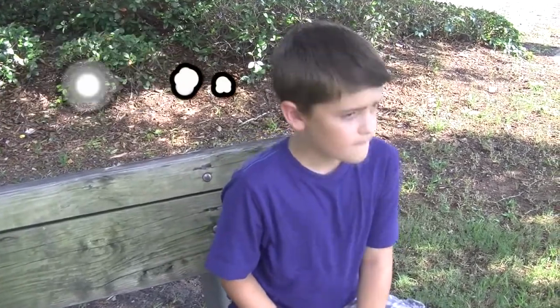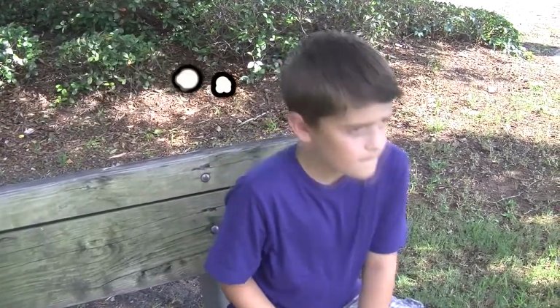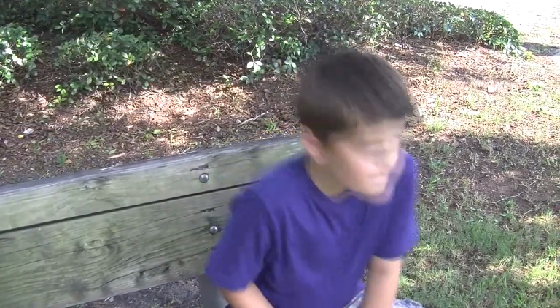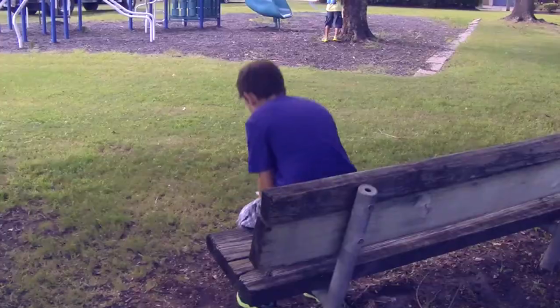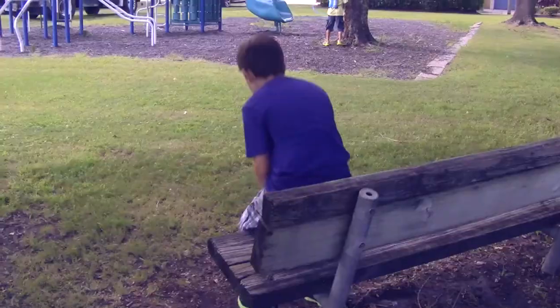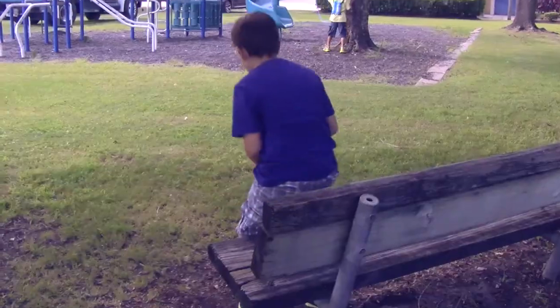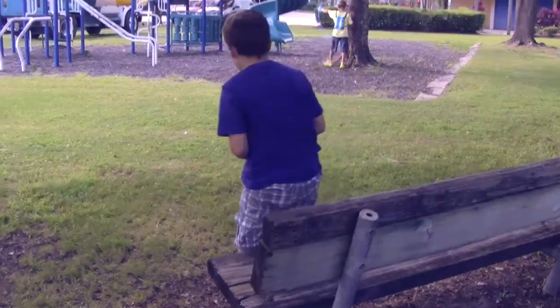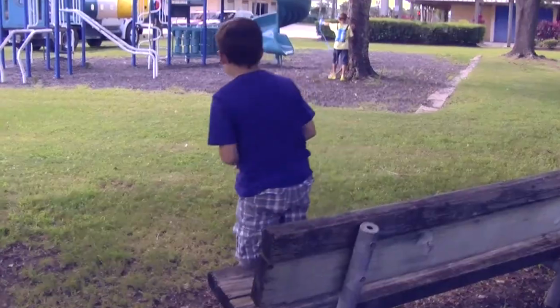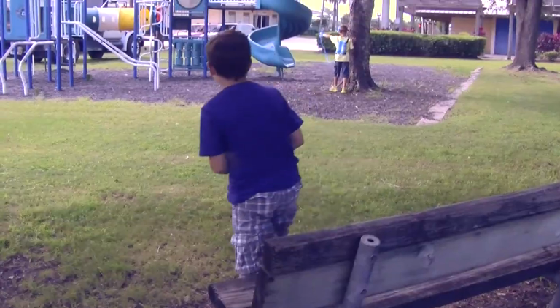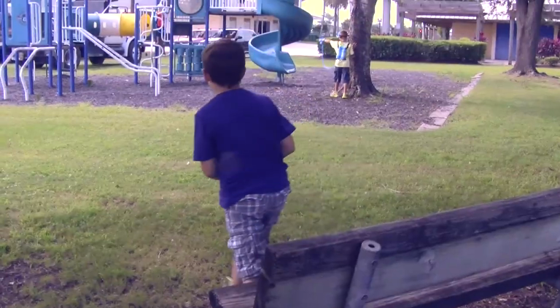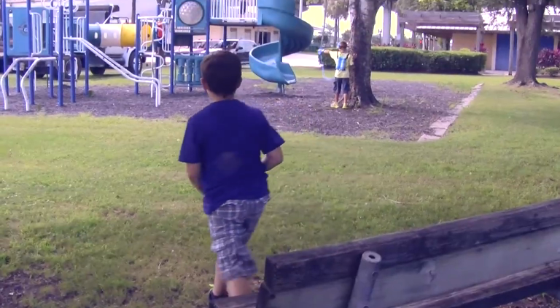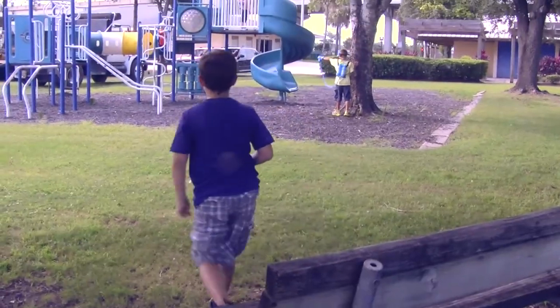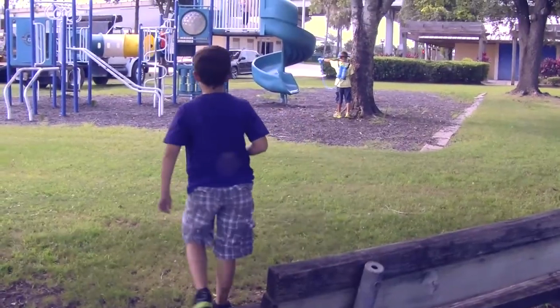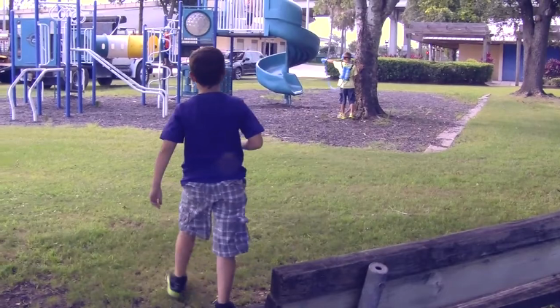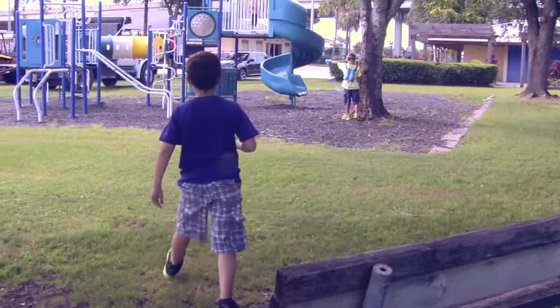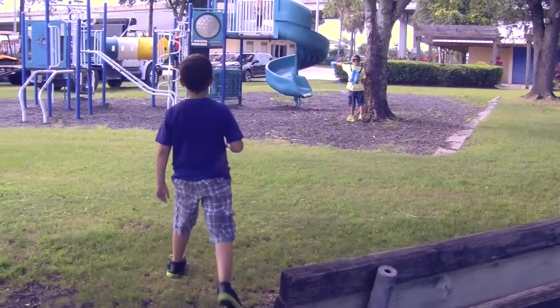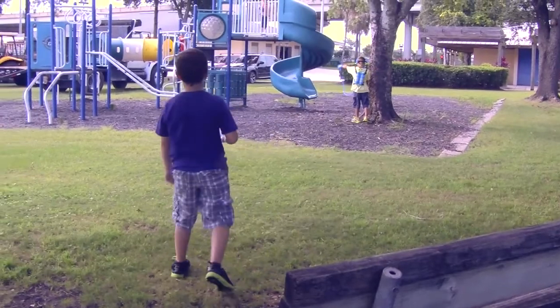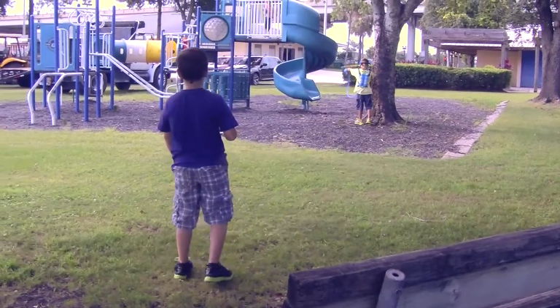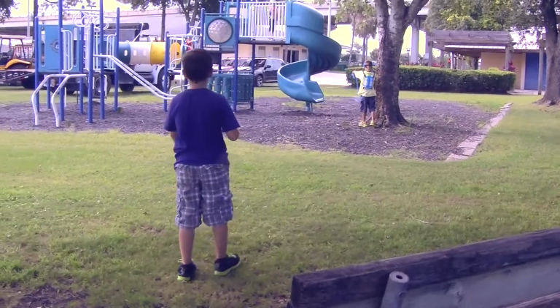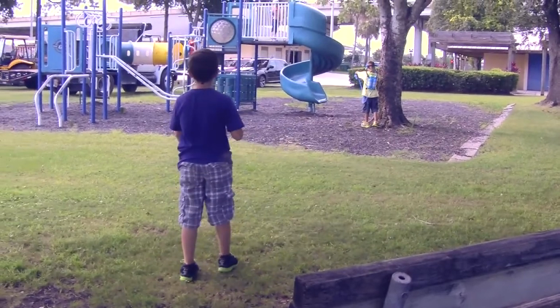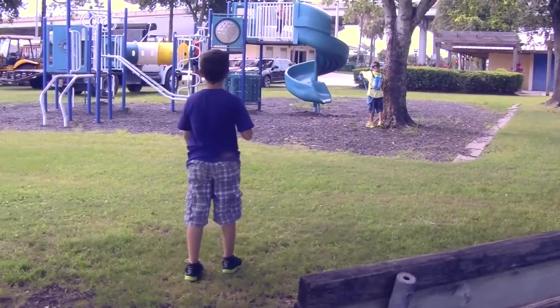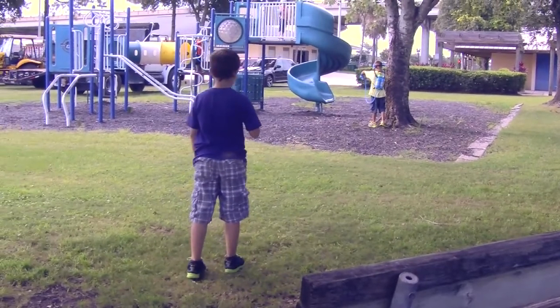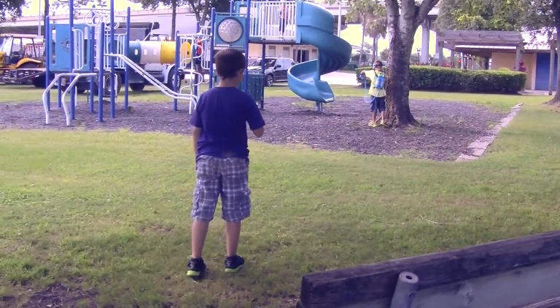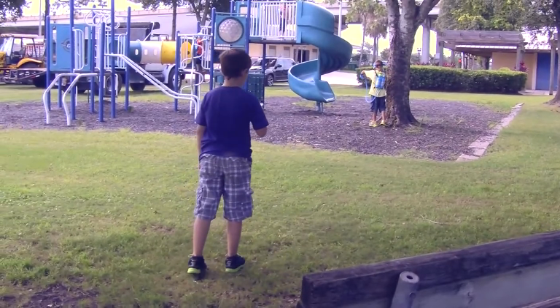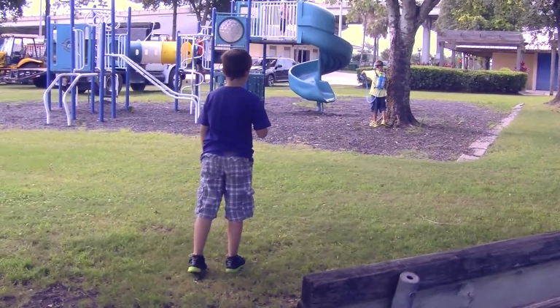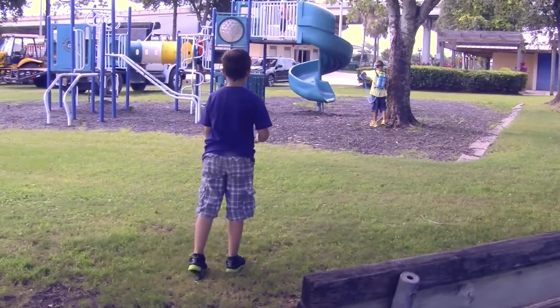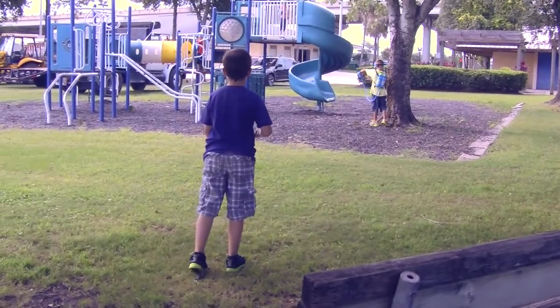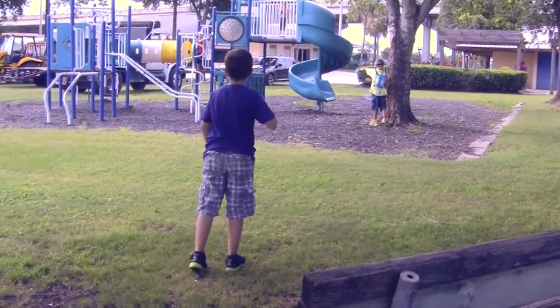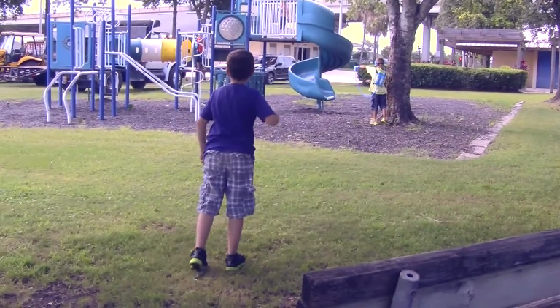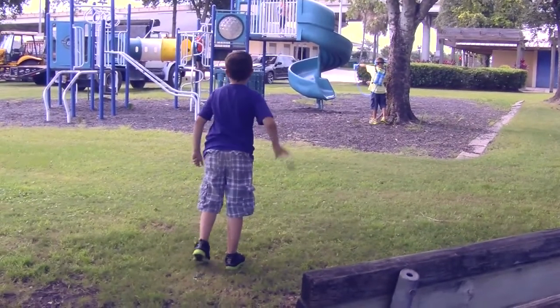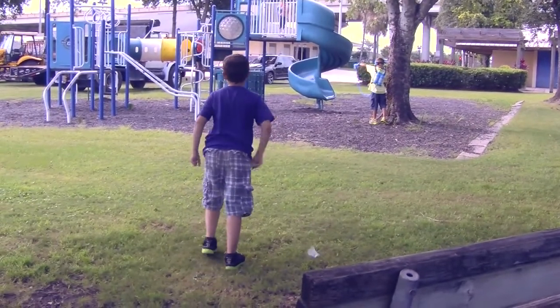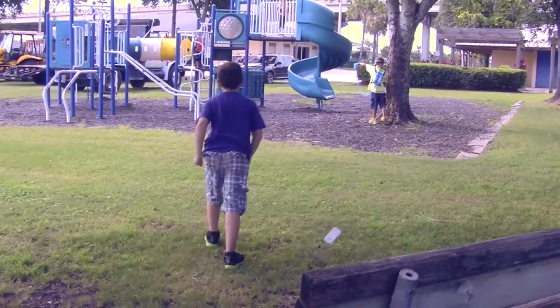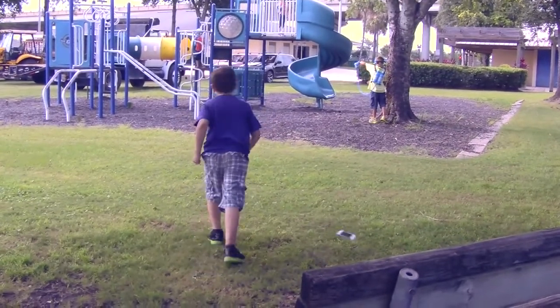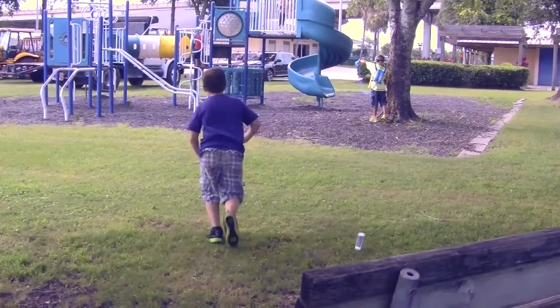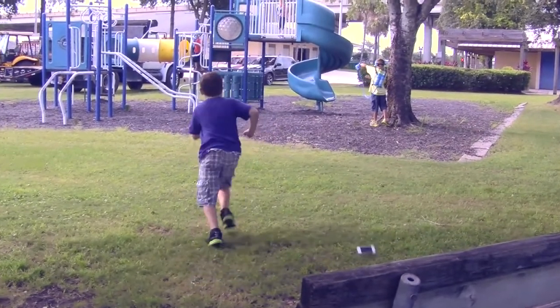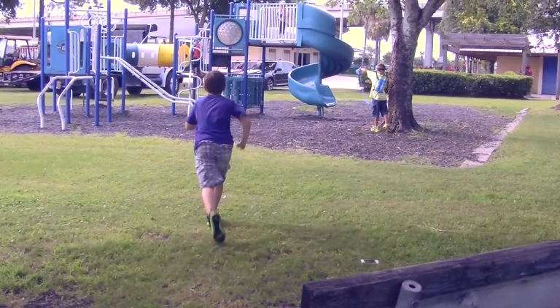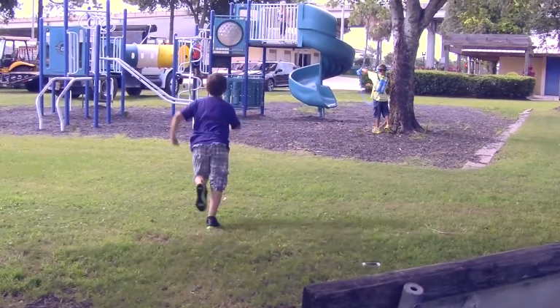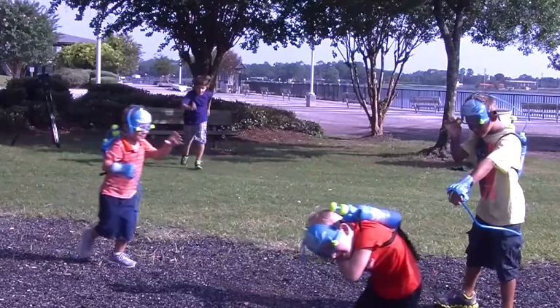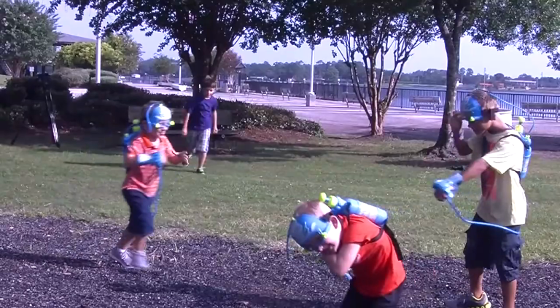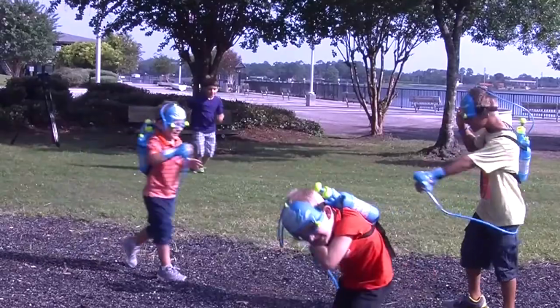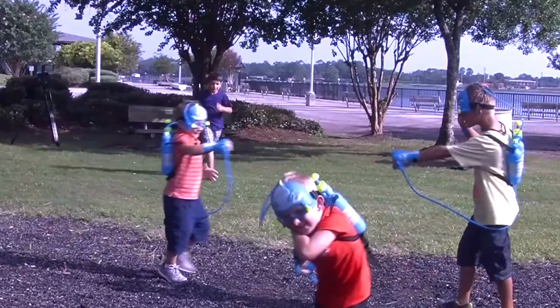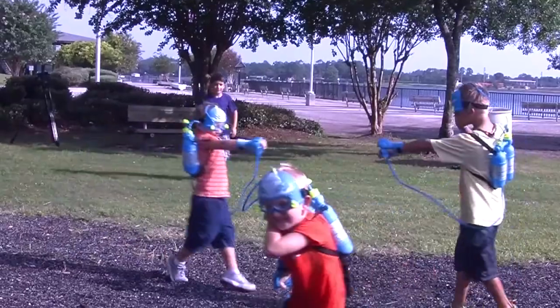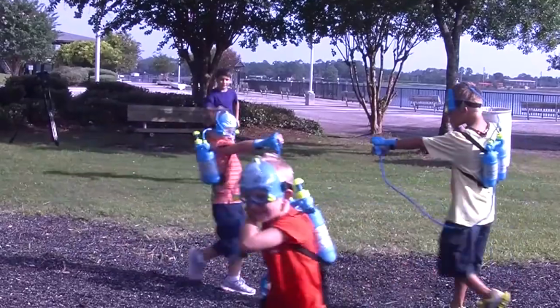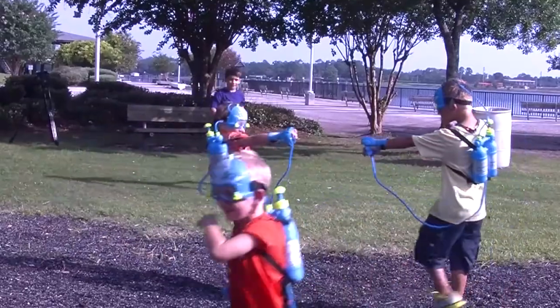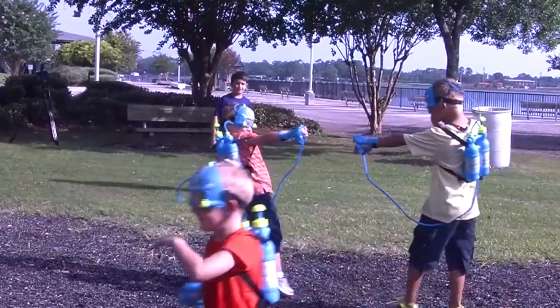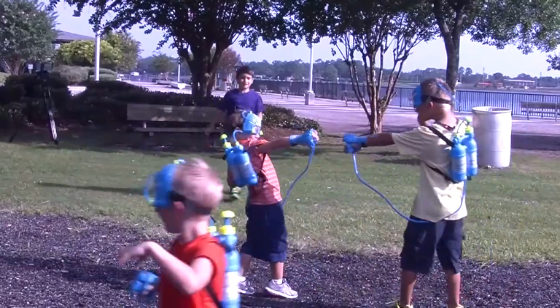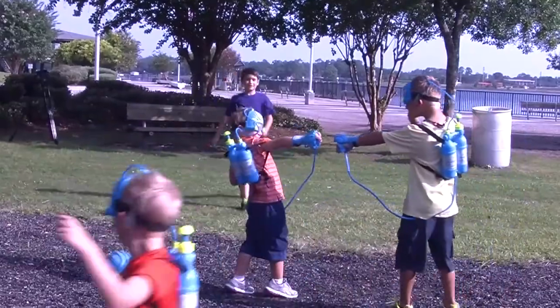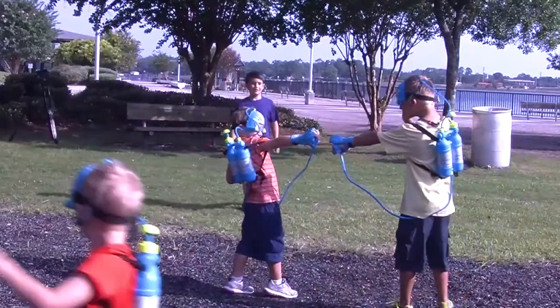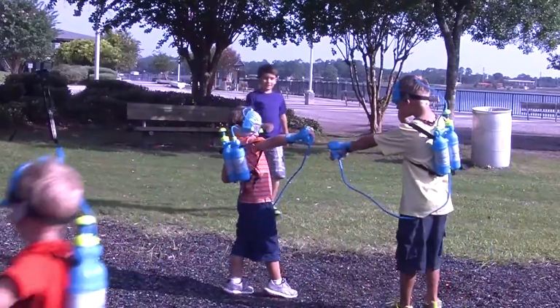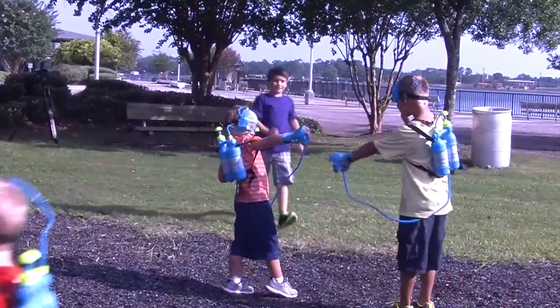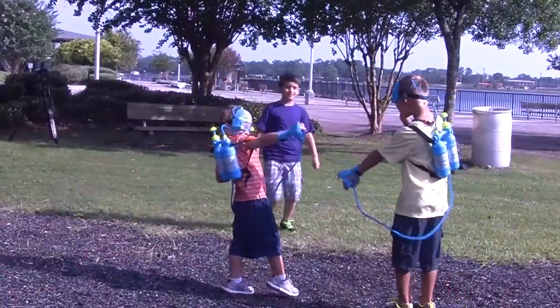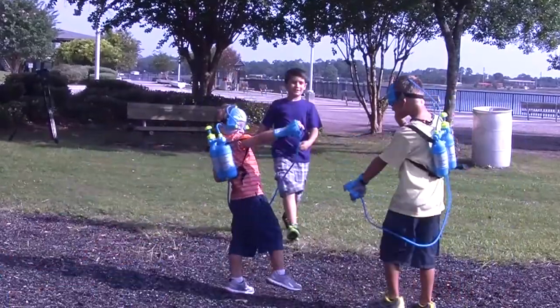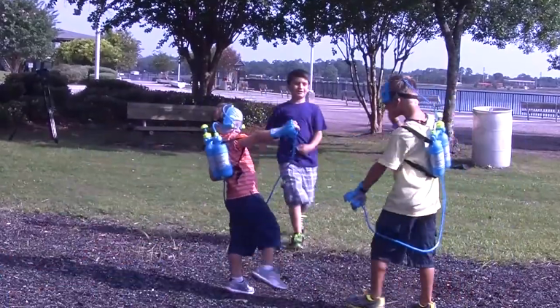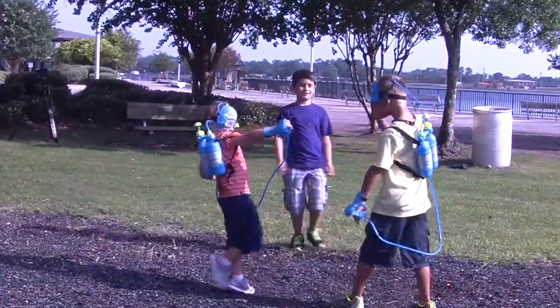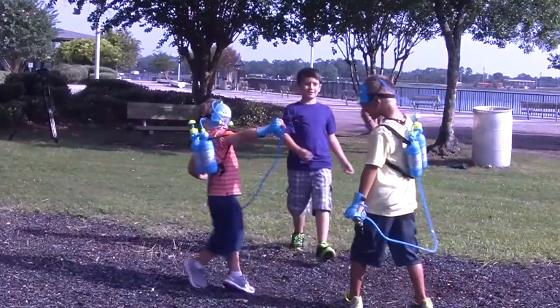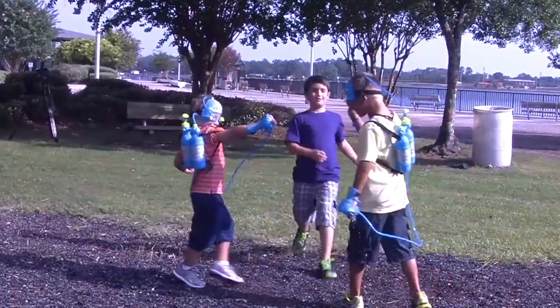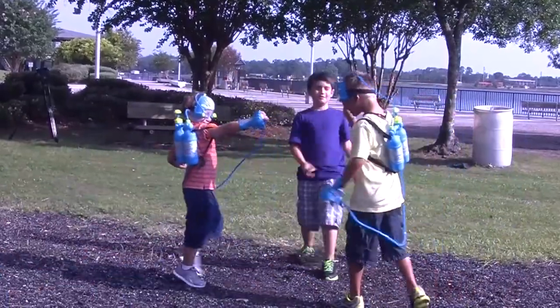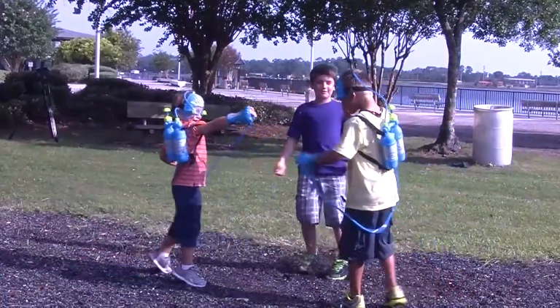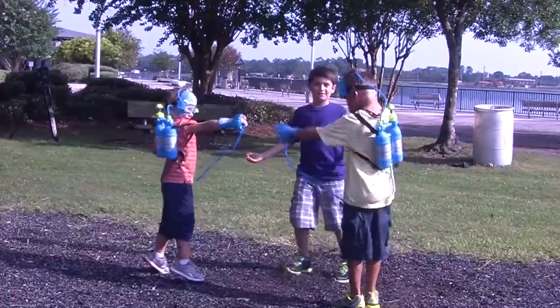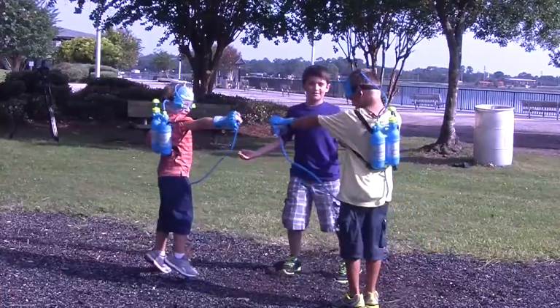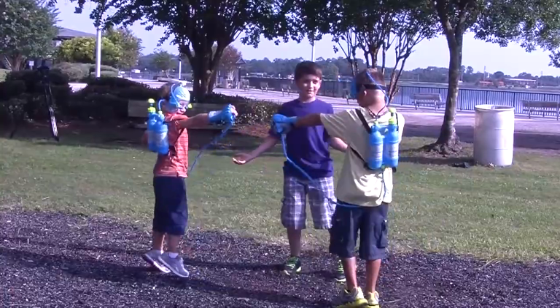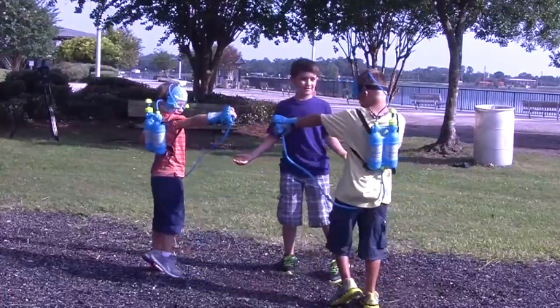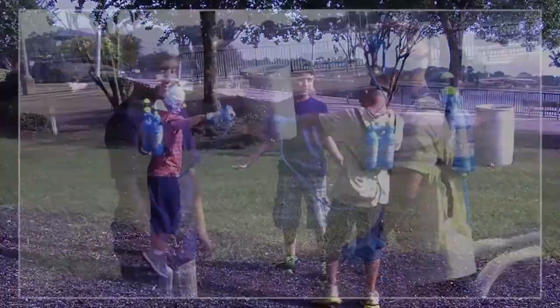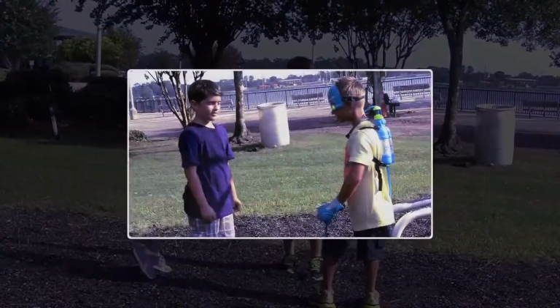With the Aquavator, your kids can have hours of fun. It's powered by the Pumpinator Pump. It comes with a water squirting mask and a water squirting glove.